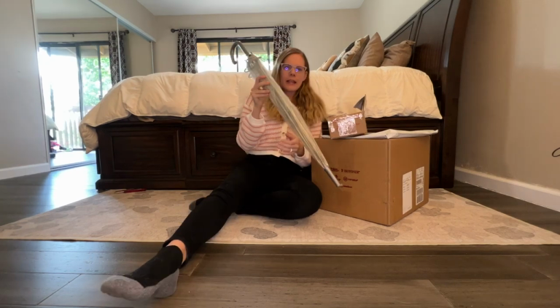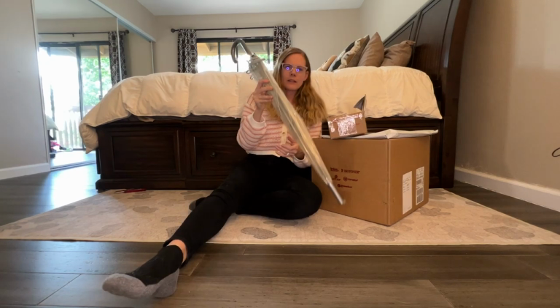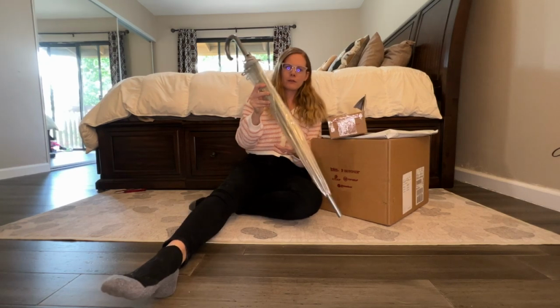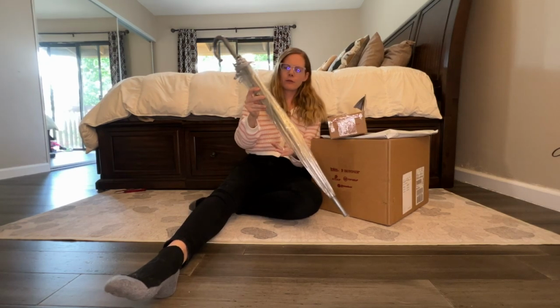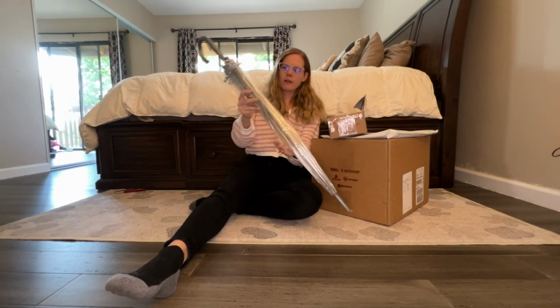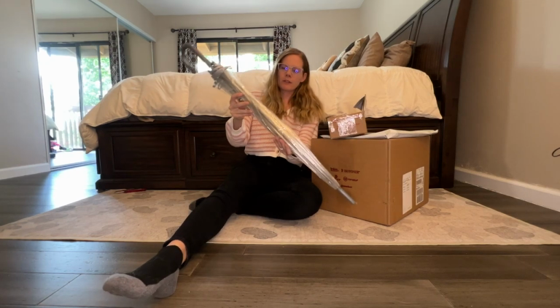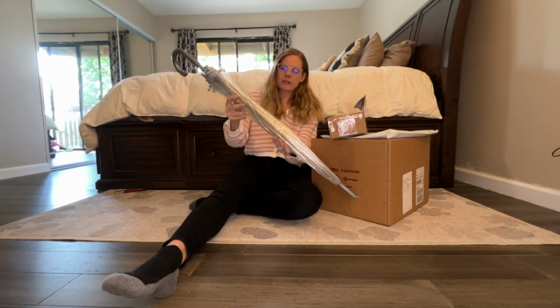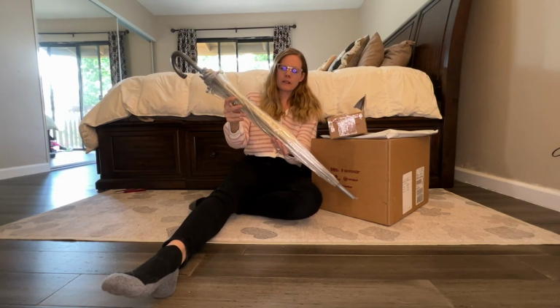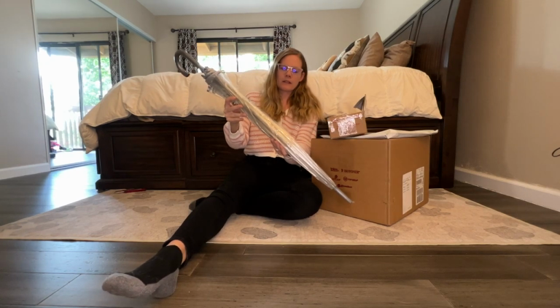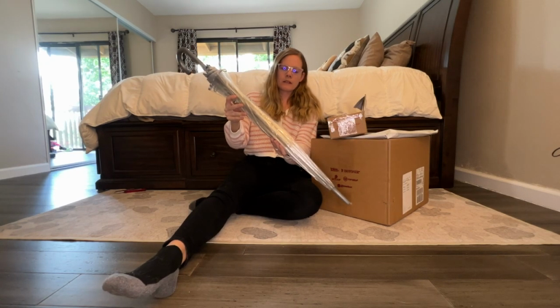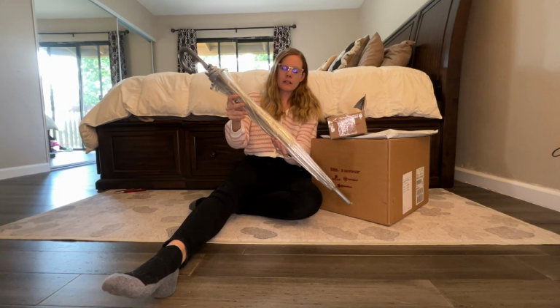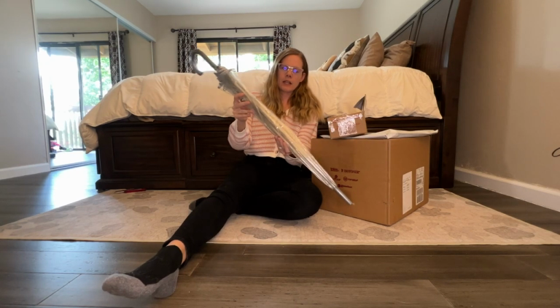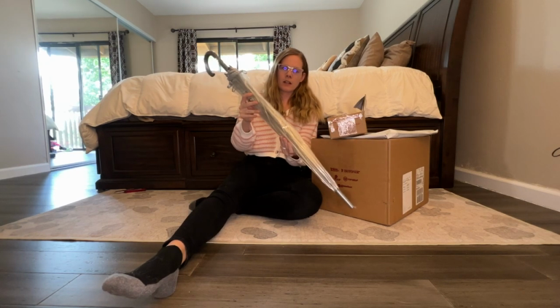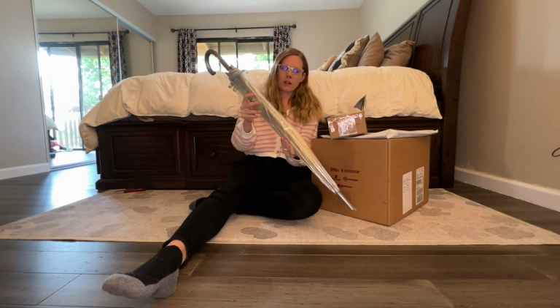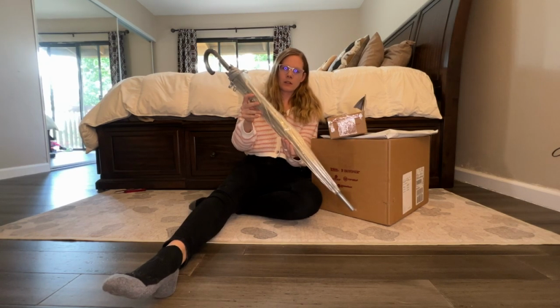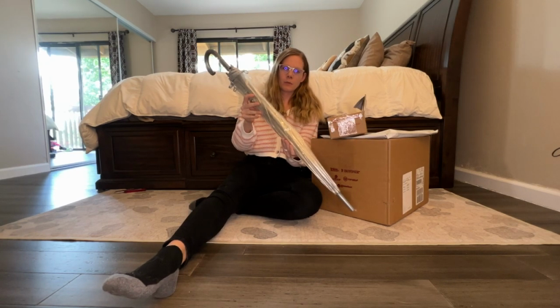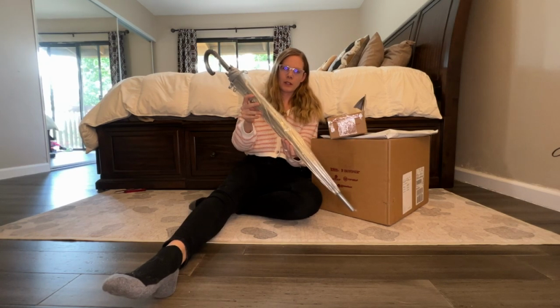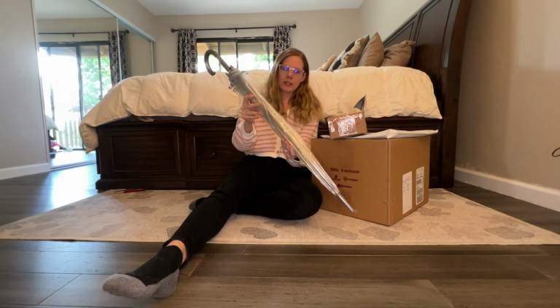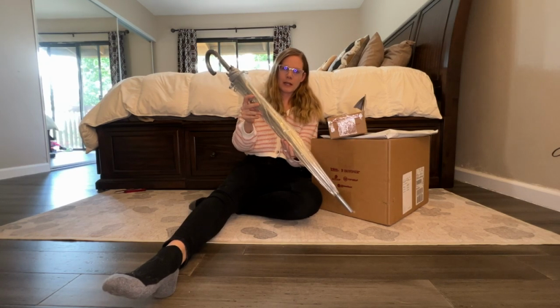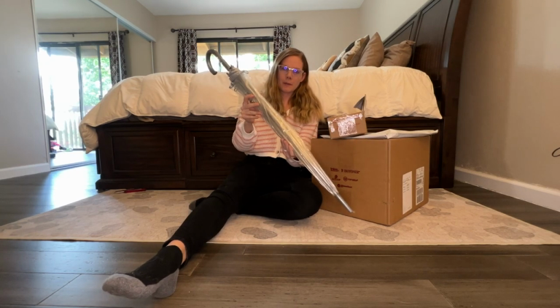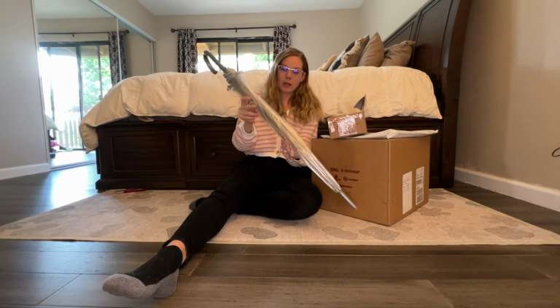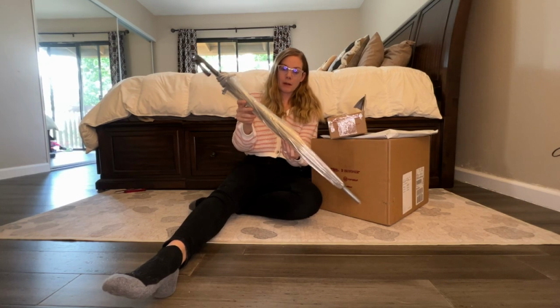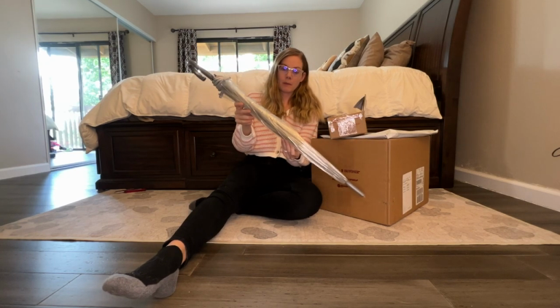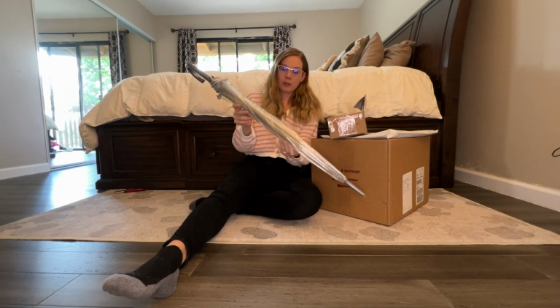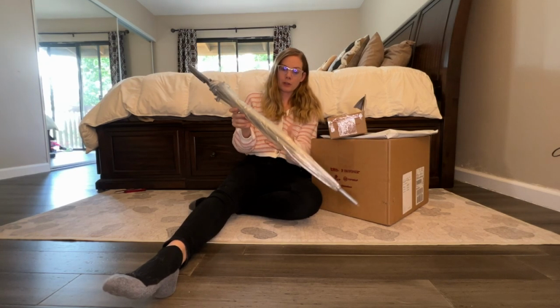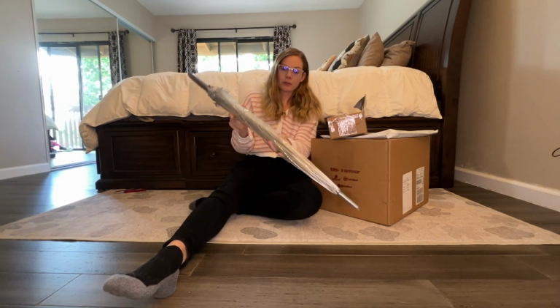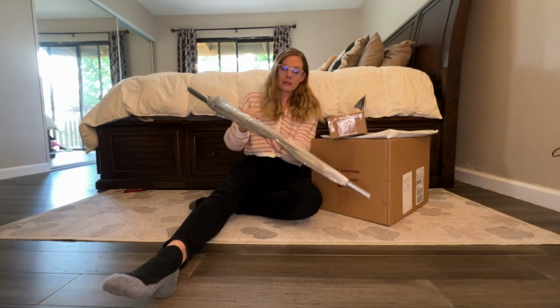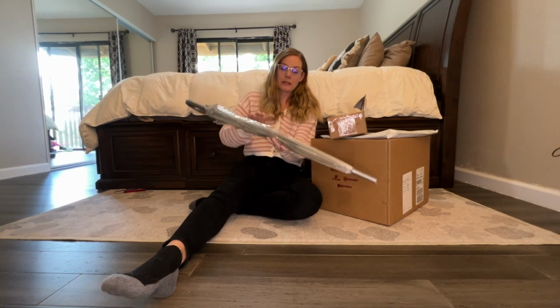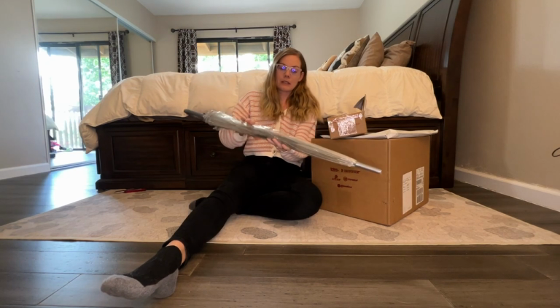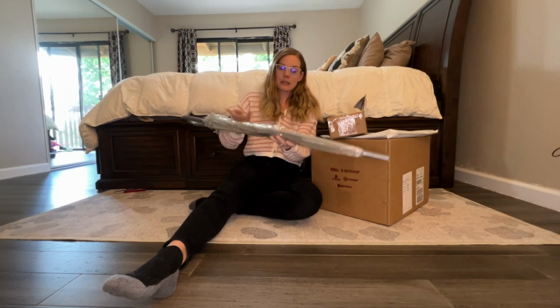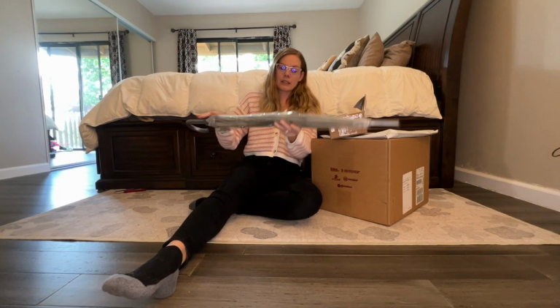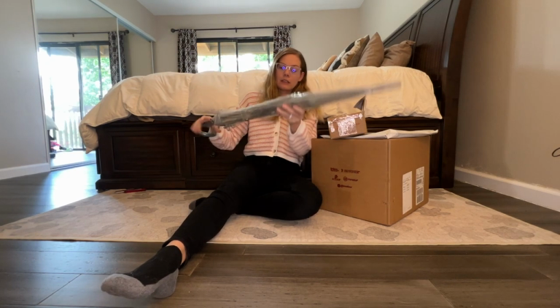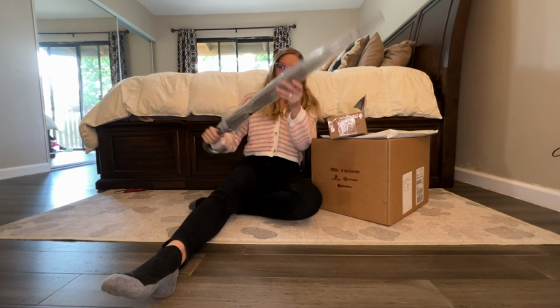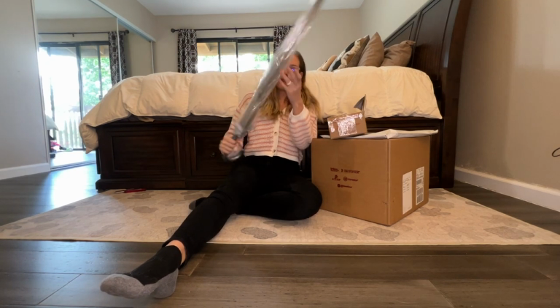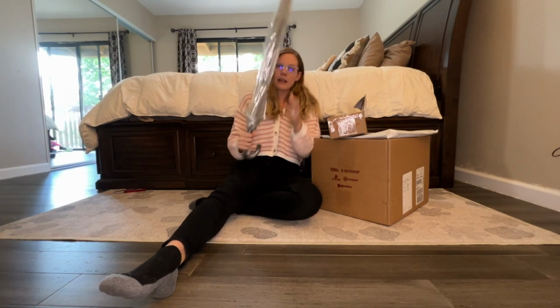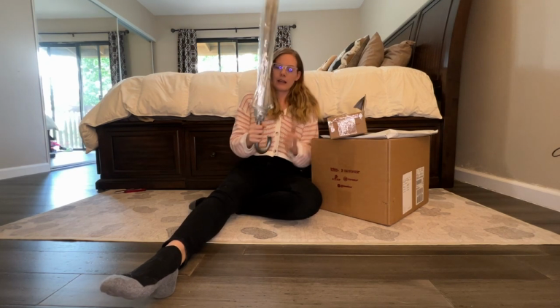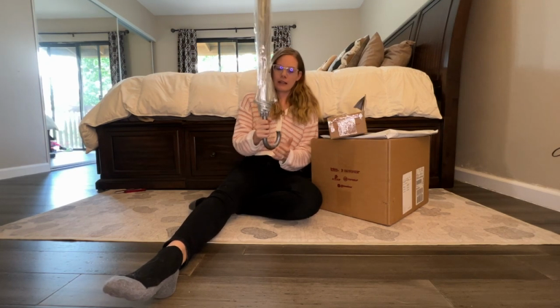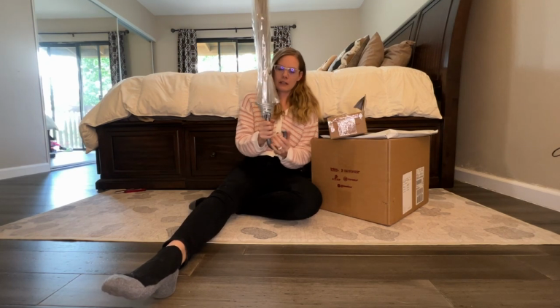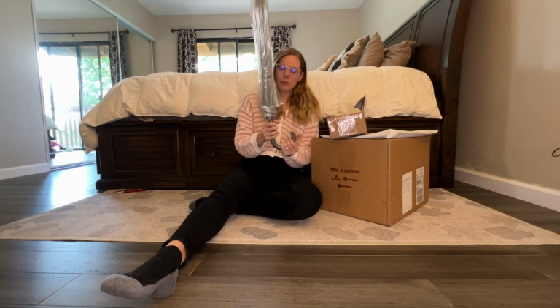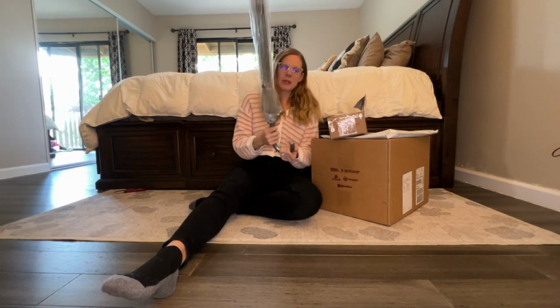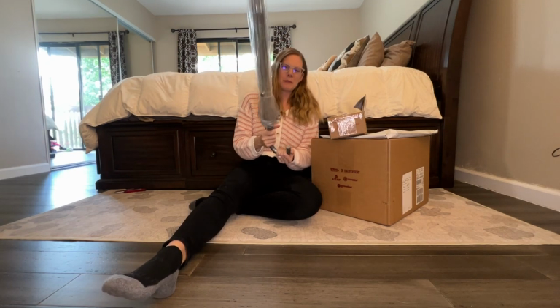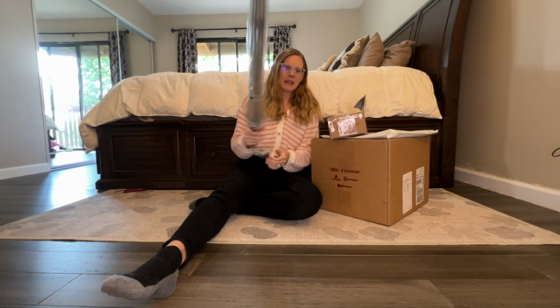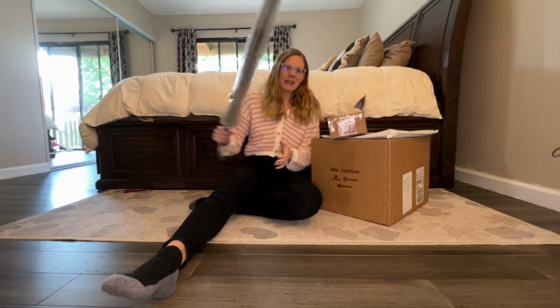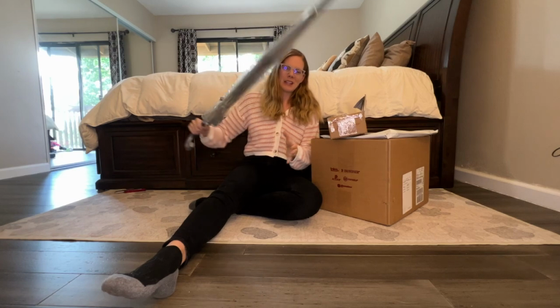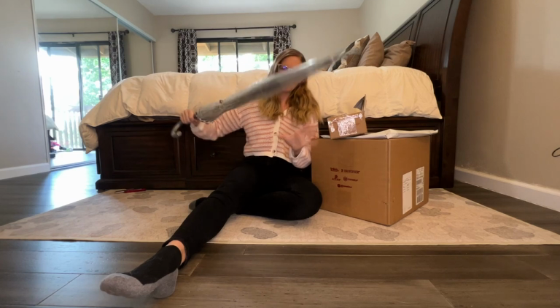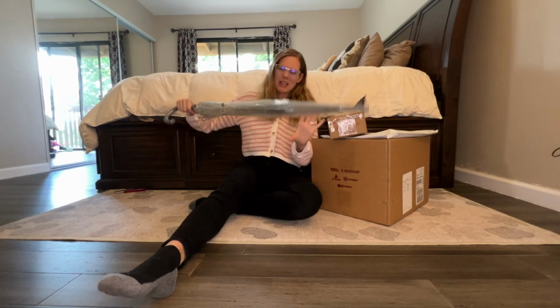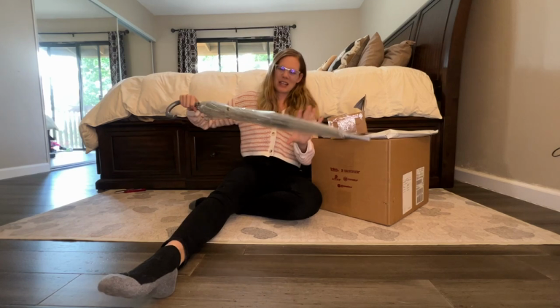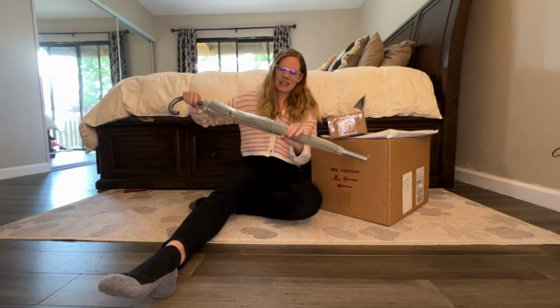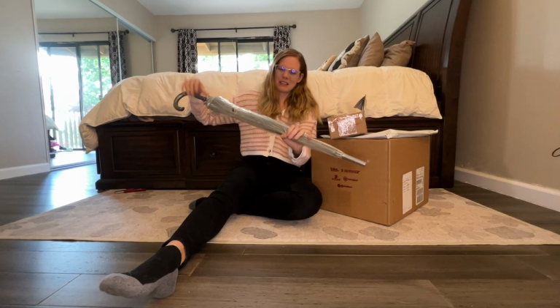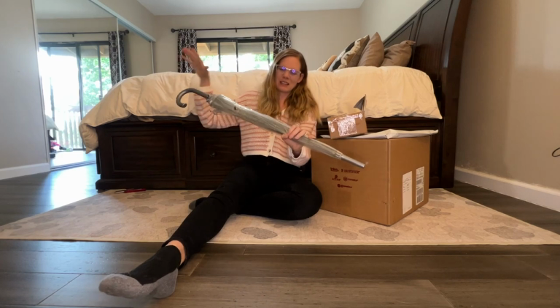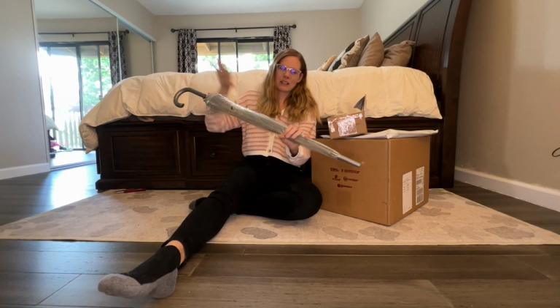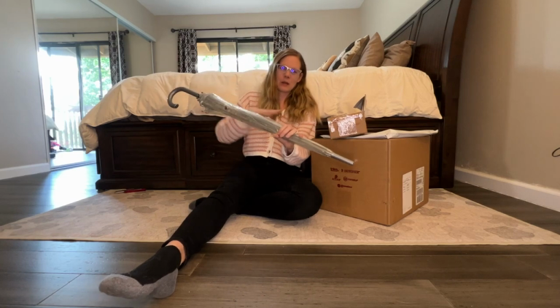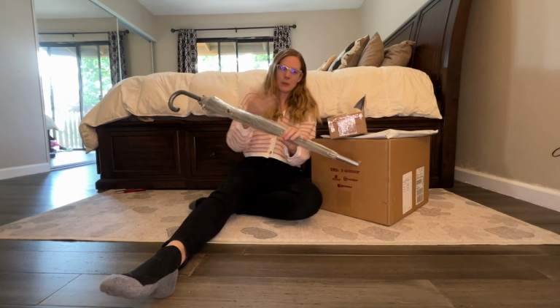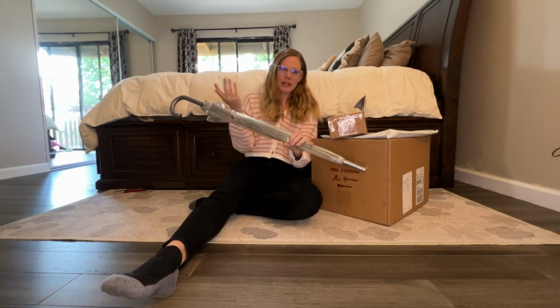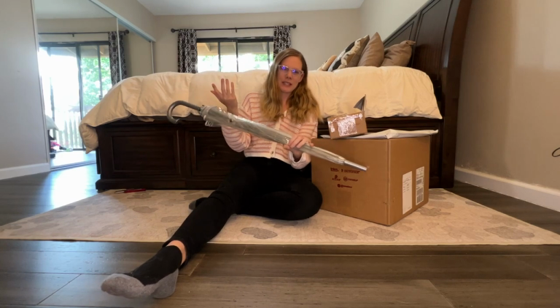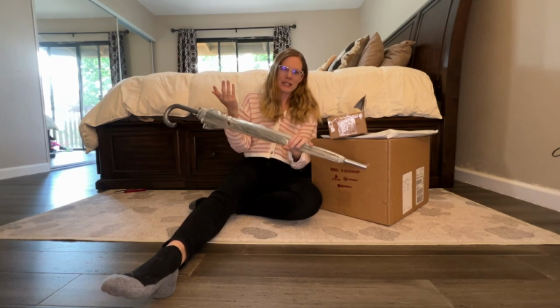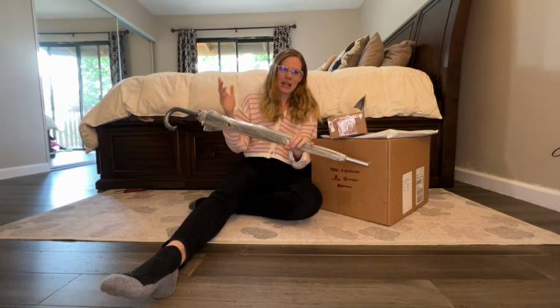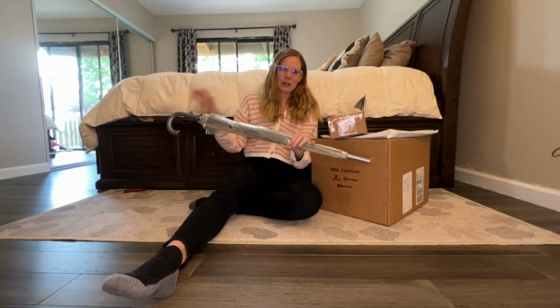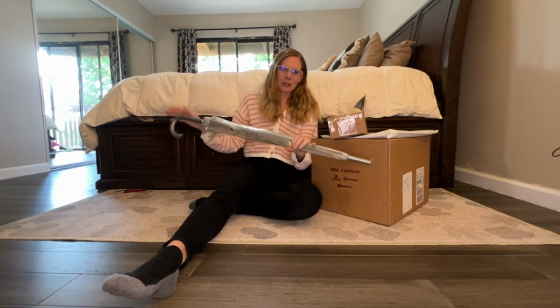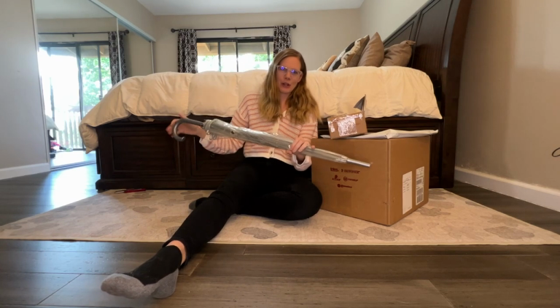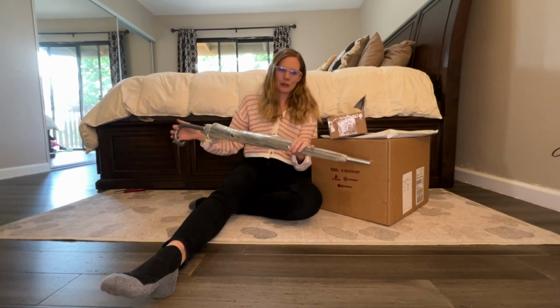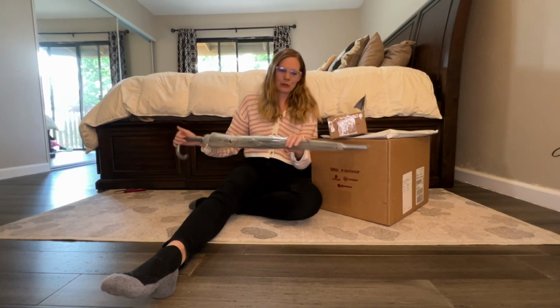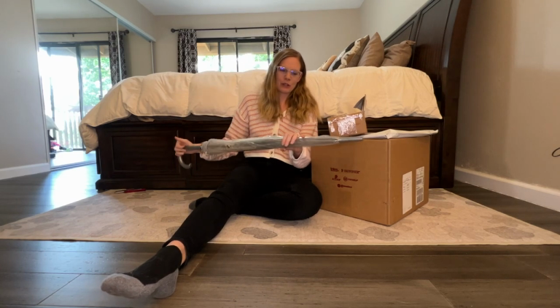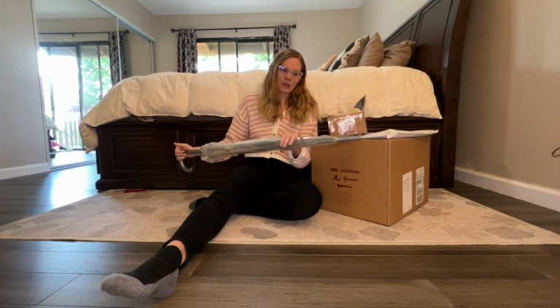For reference, this is the $10 umbrella I bought at Marshall's. It's clear, it's pretty big, but you can't compress it down though.